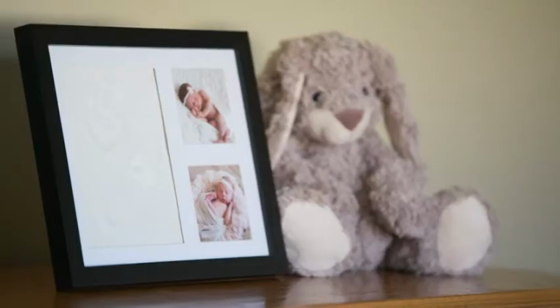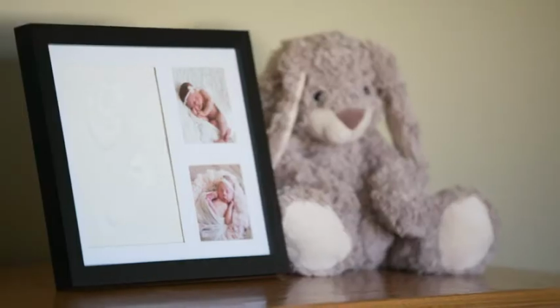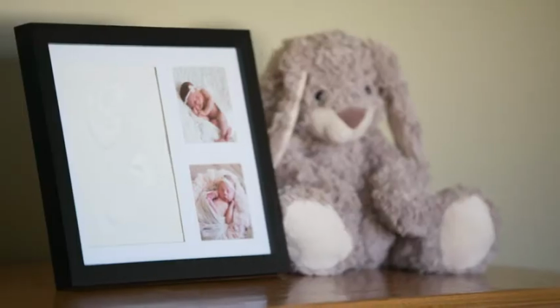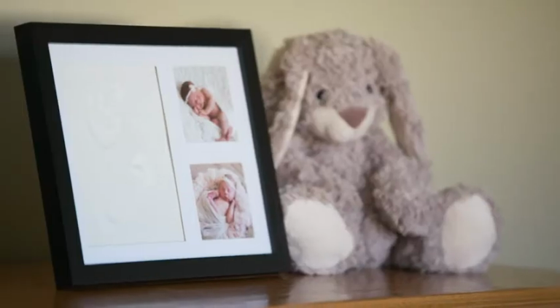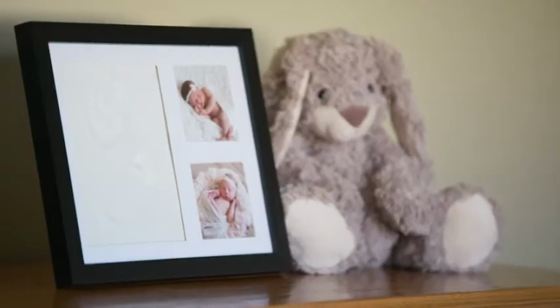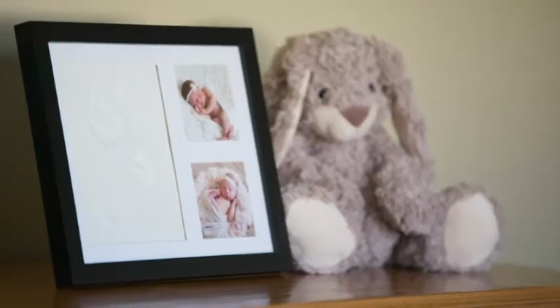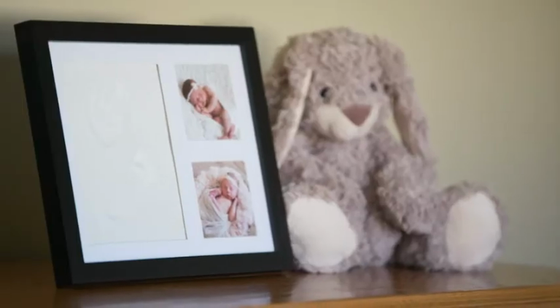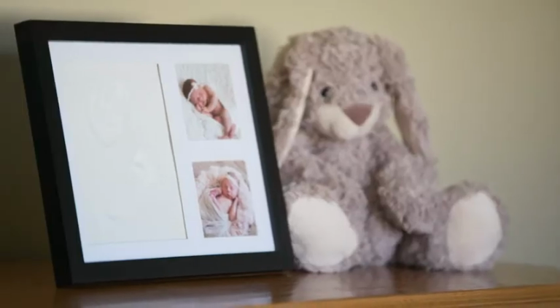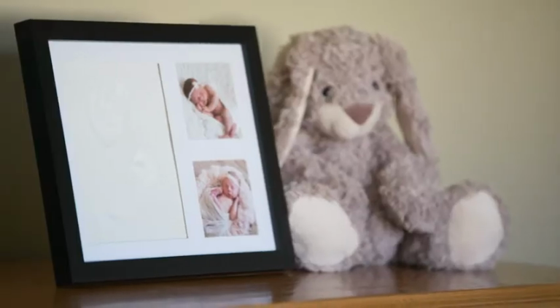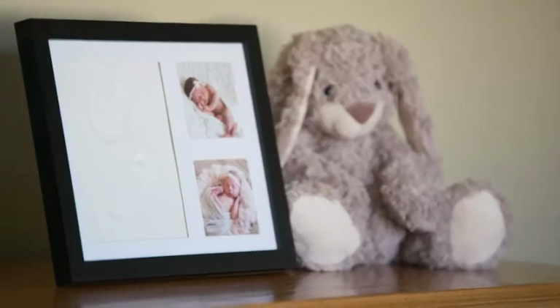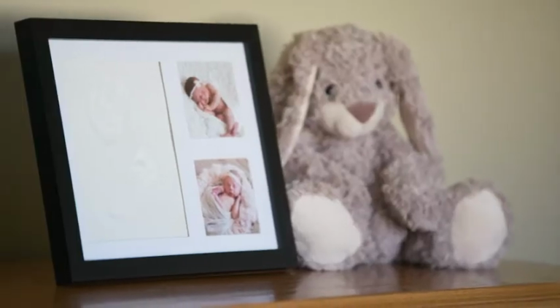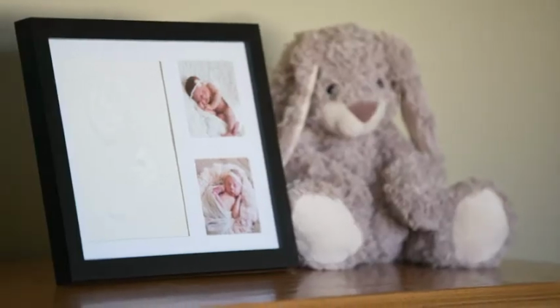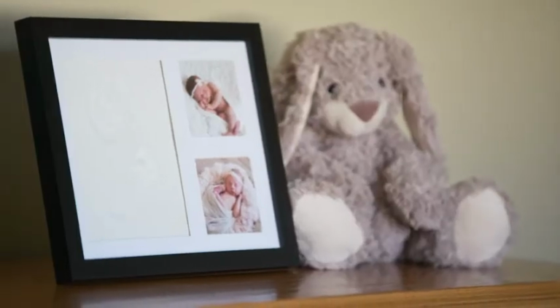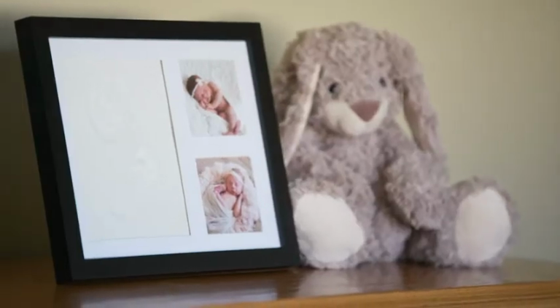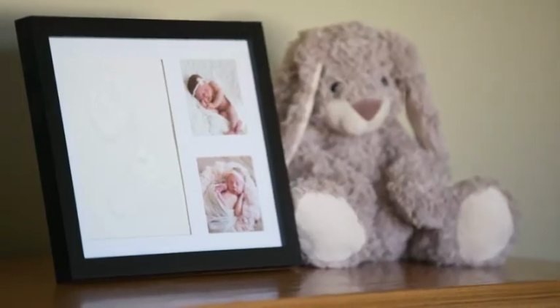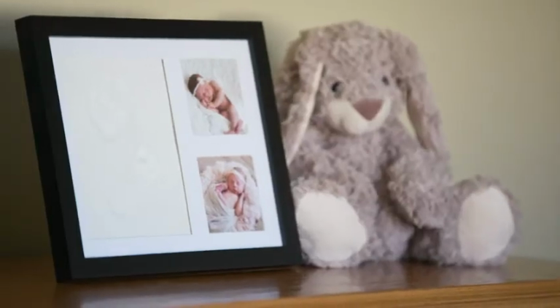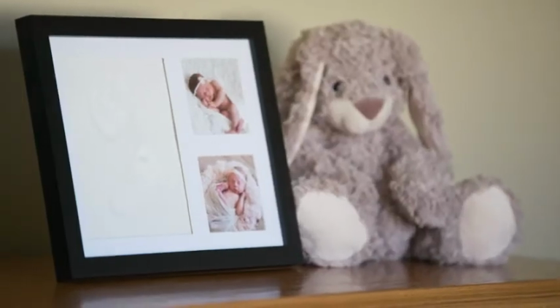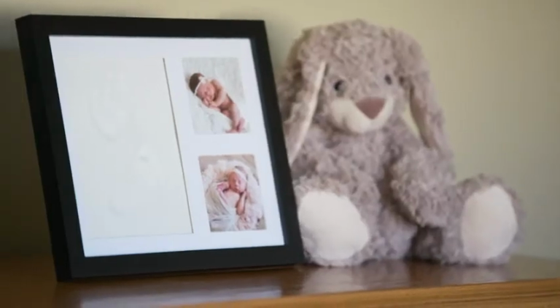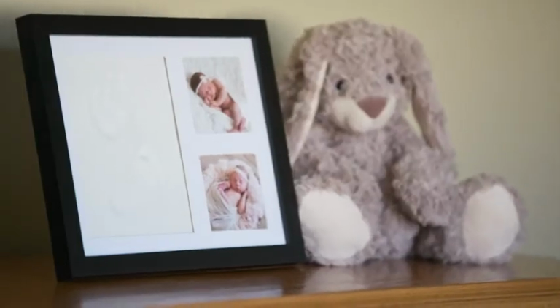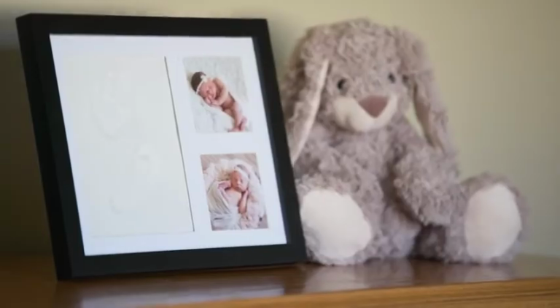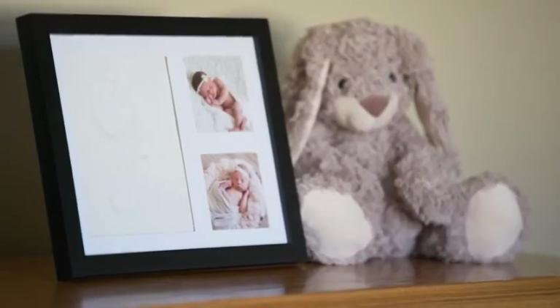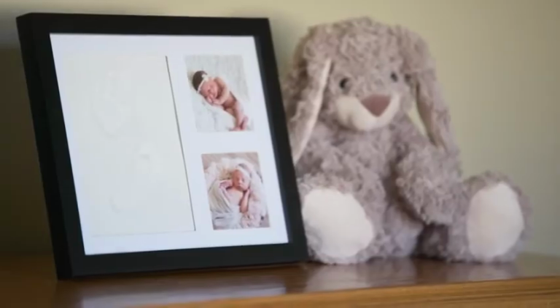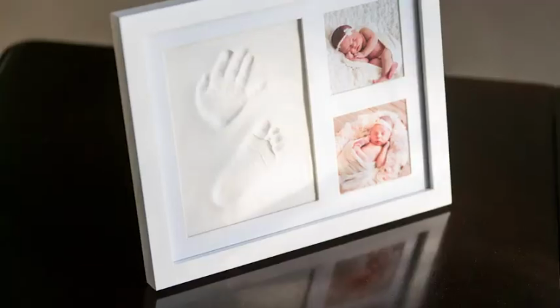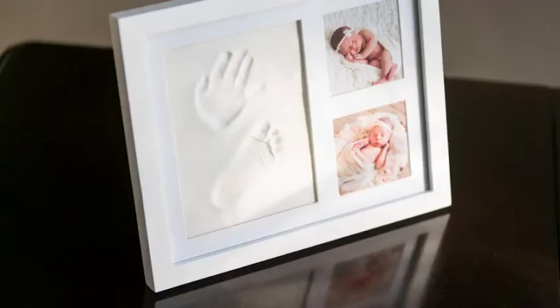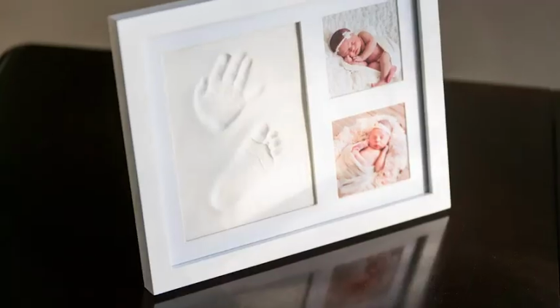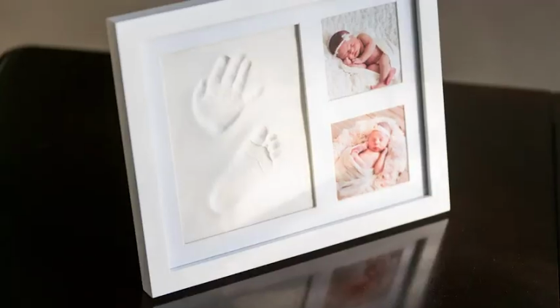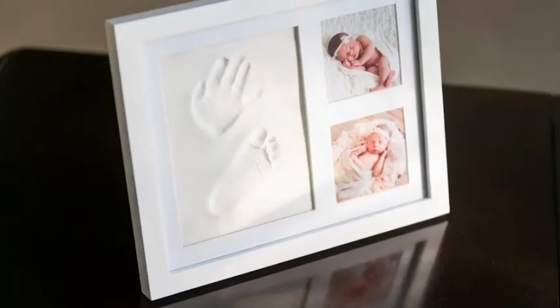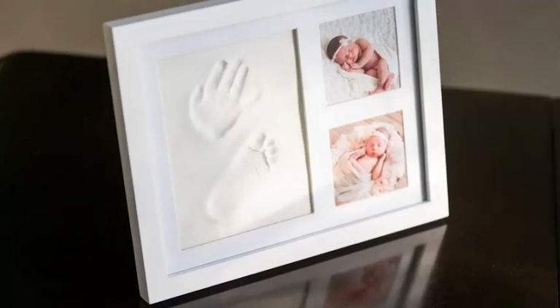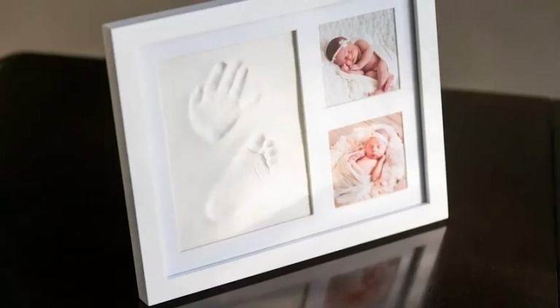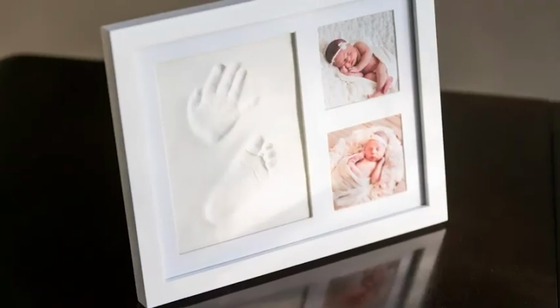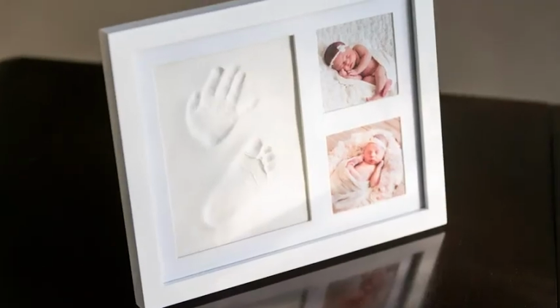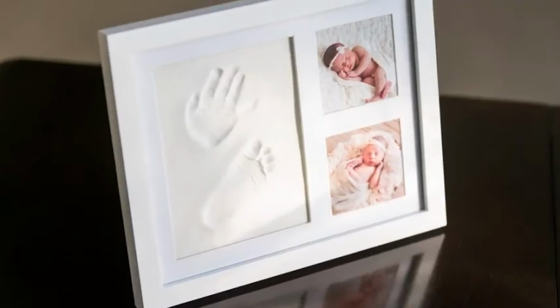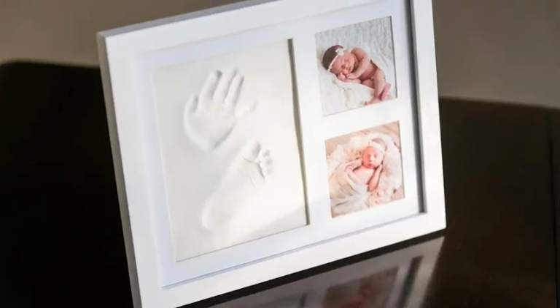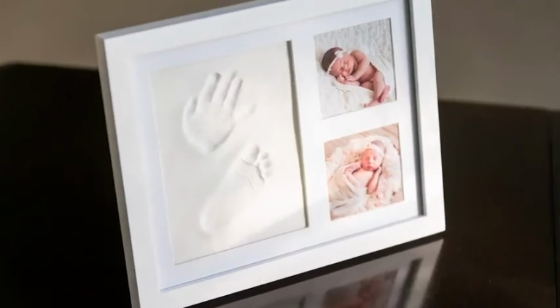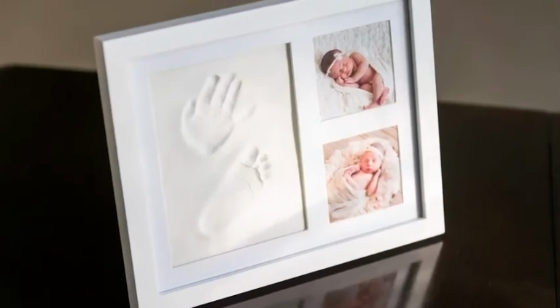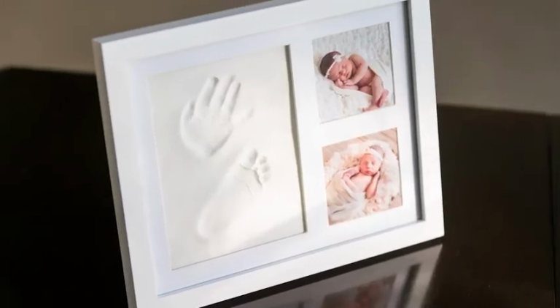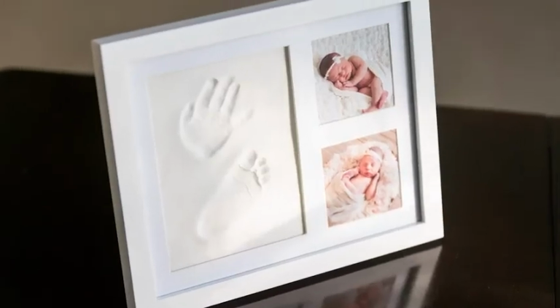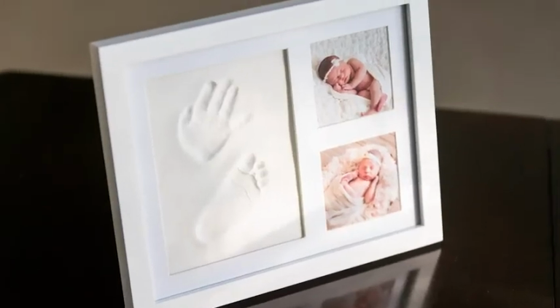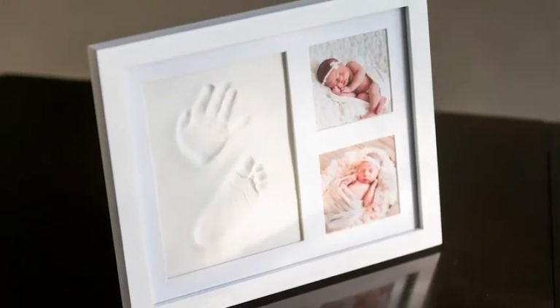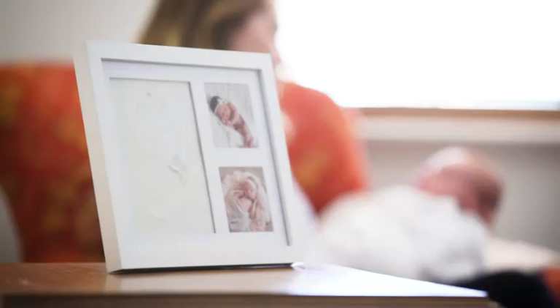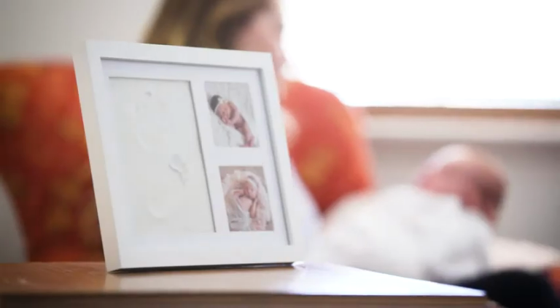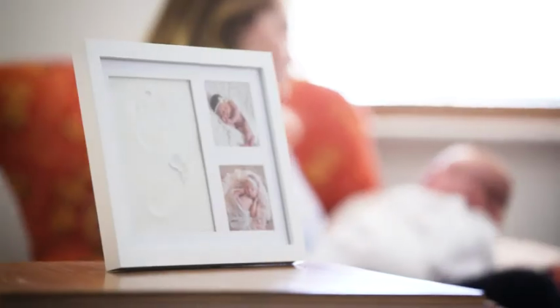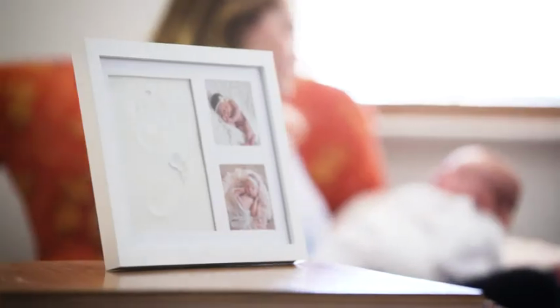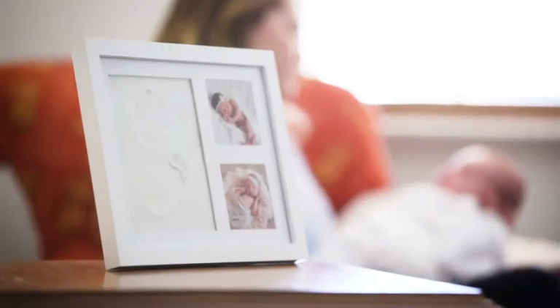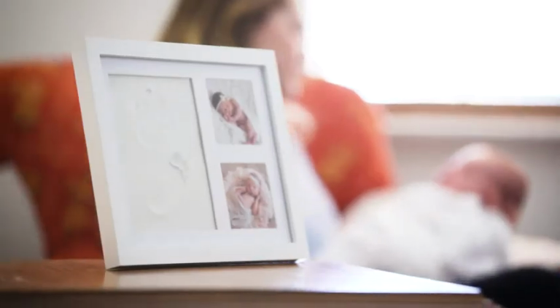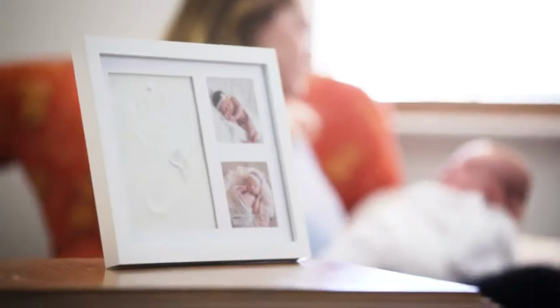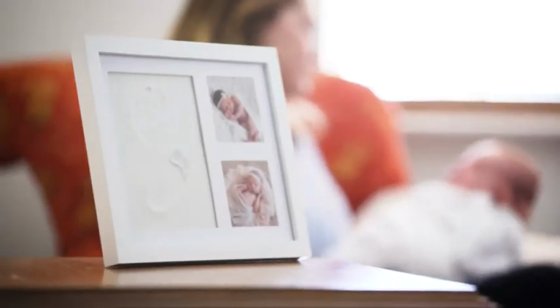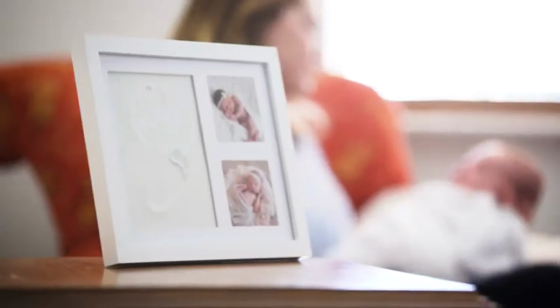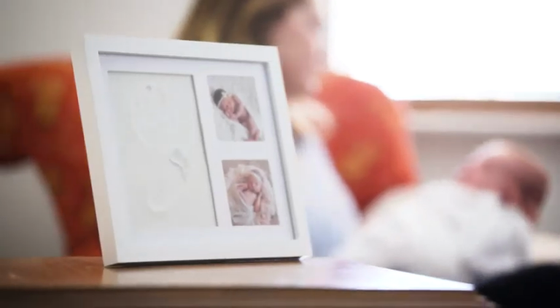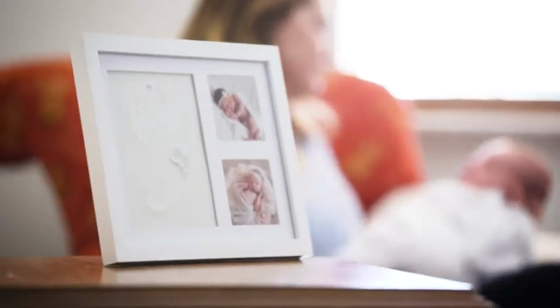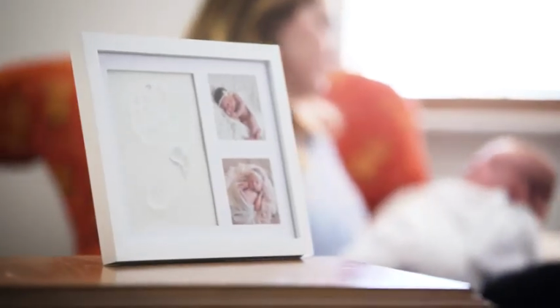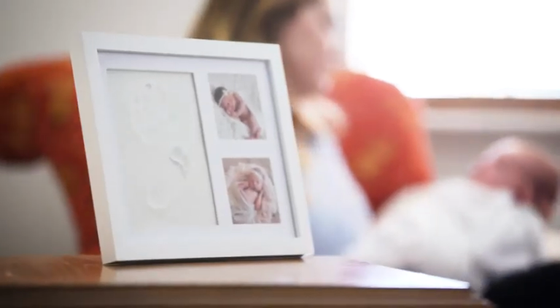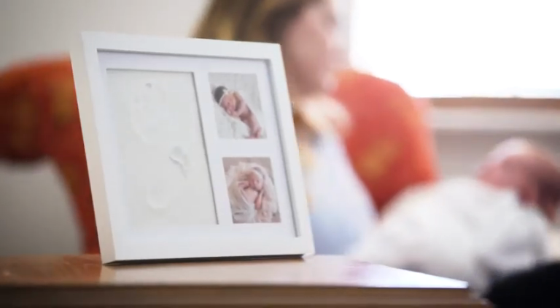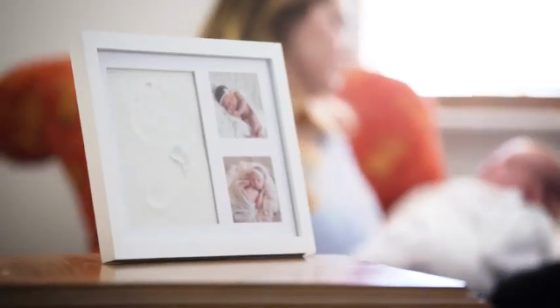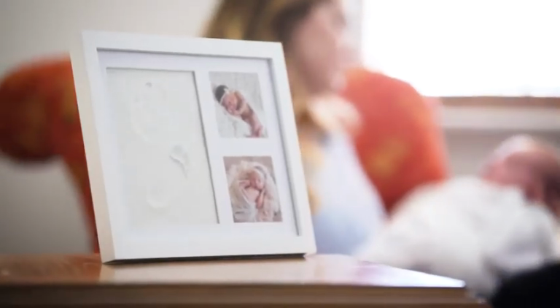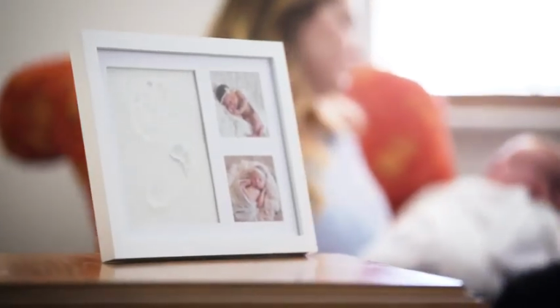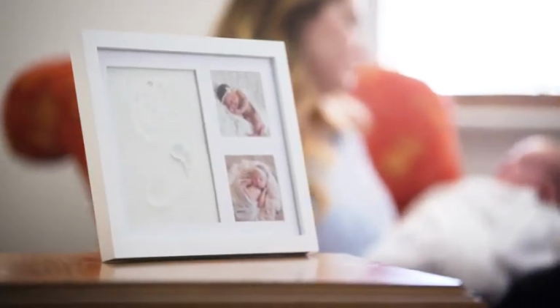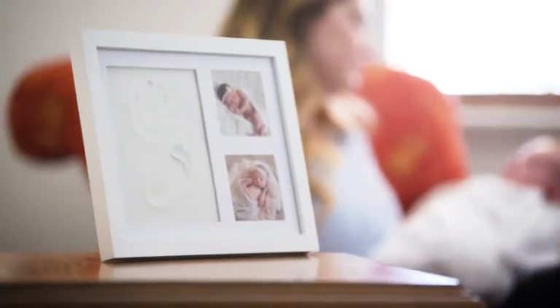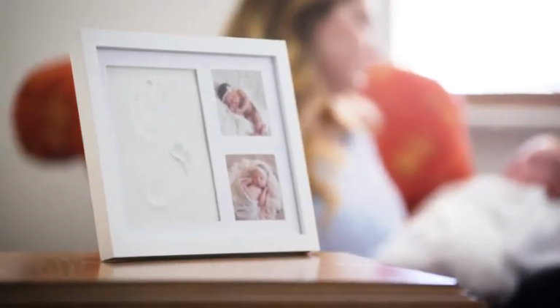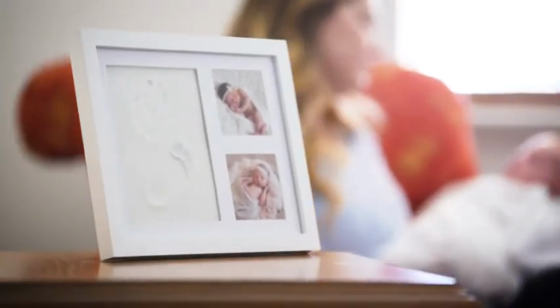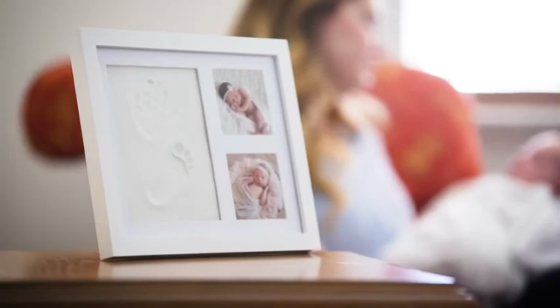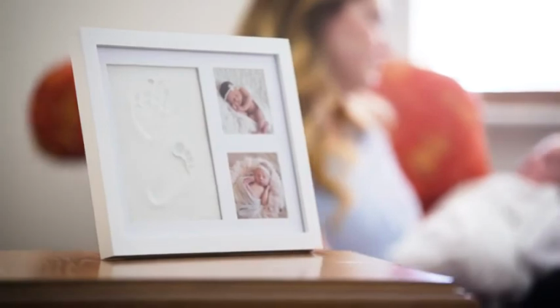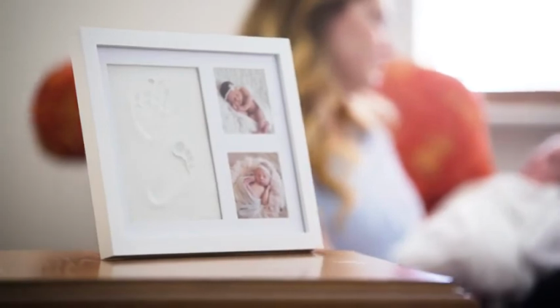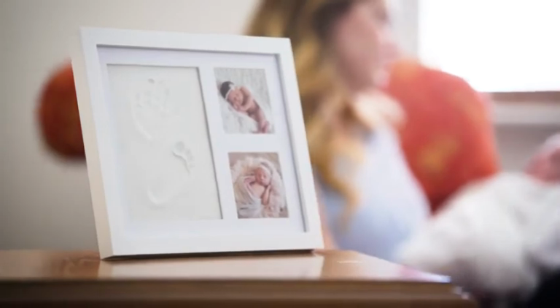Pro tips: Do not leave the clay in sunlight when drying. Wait until your baby is asleep to get the prints.